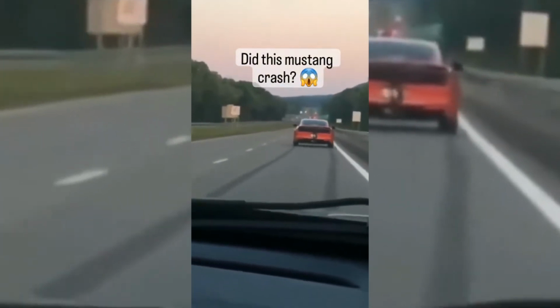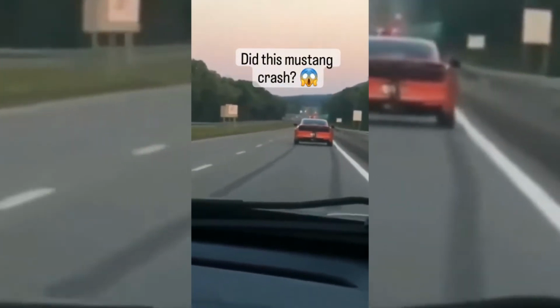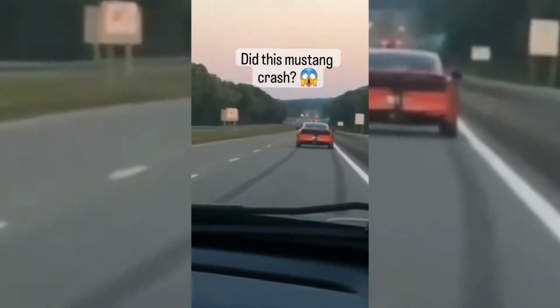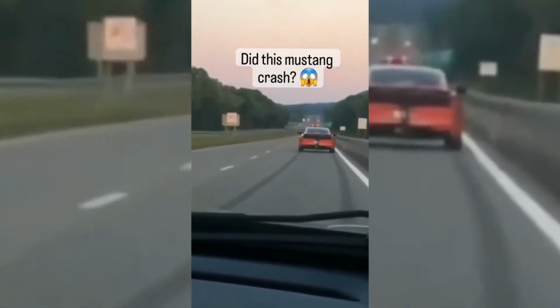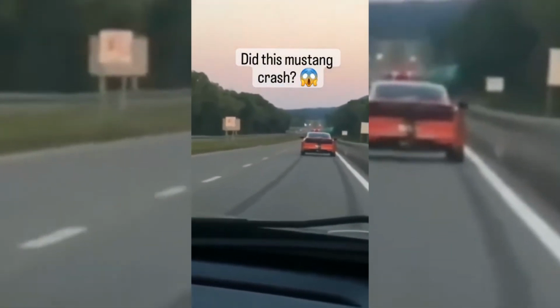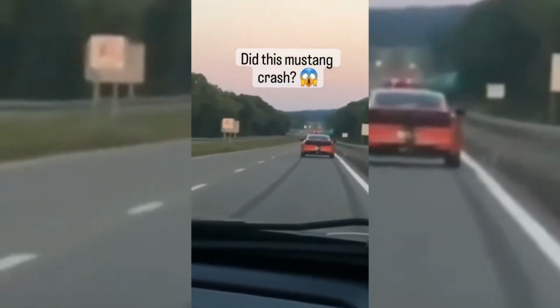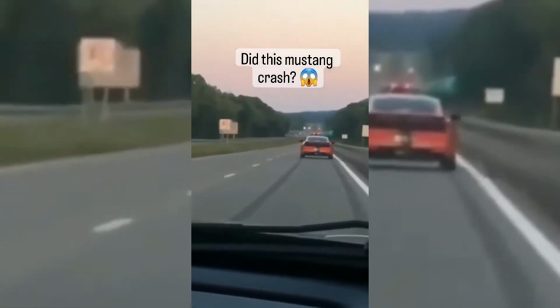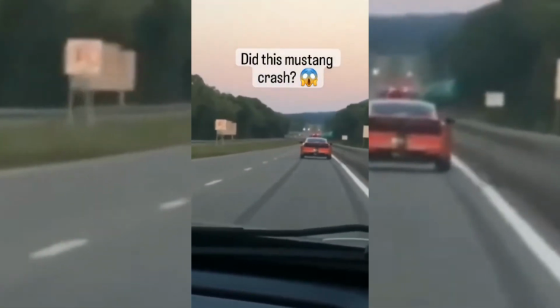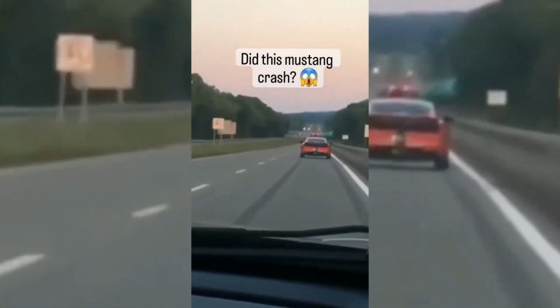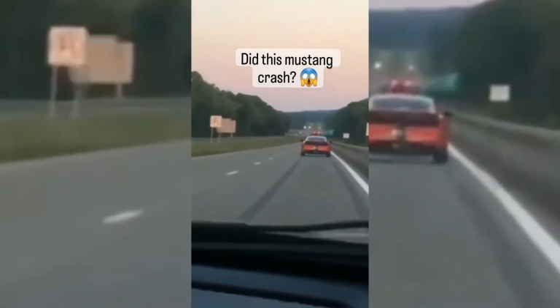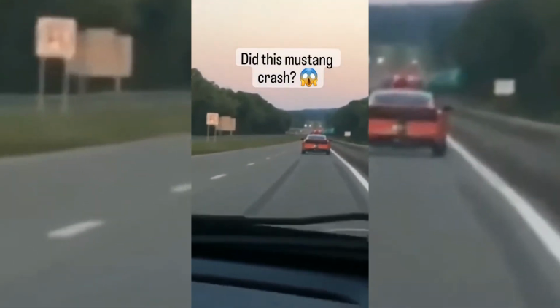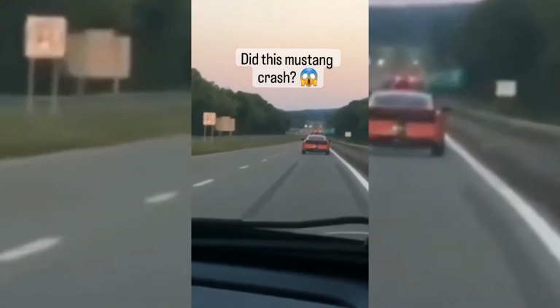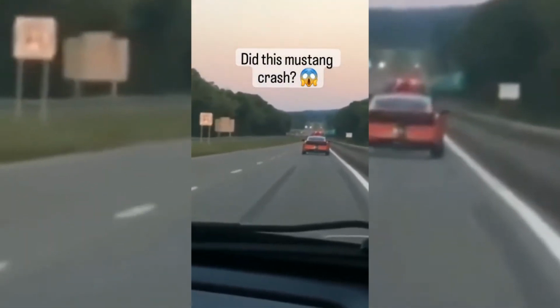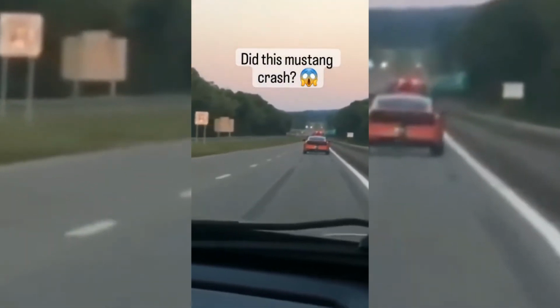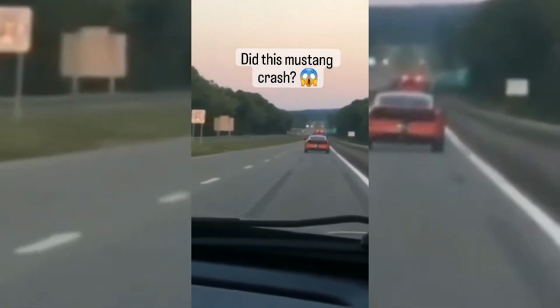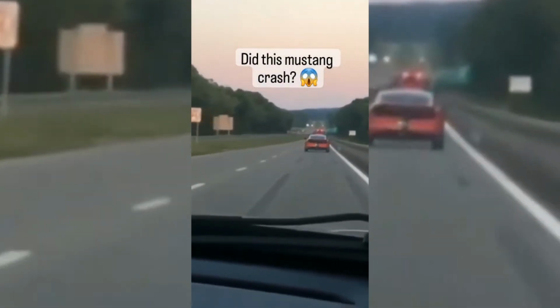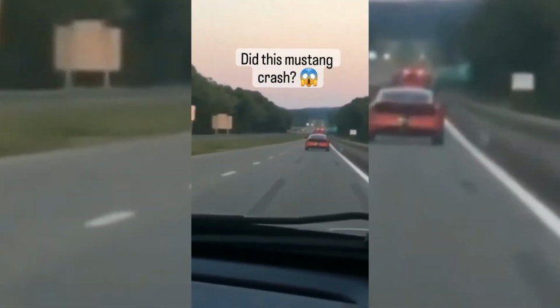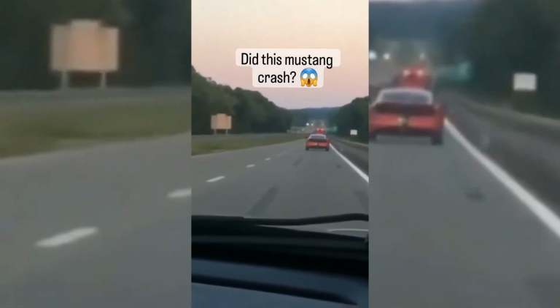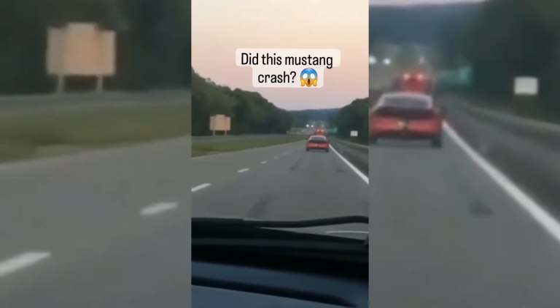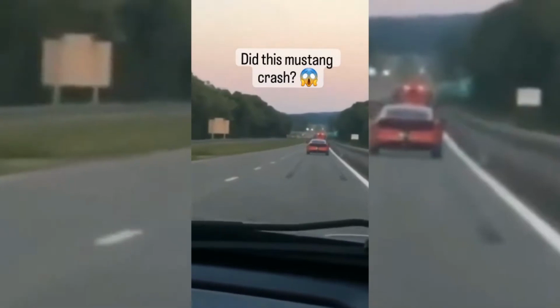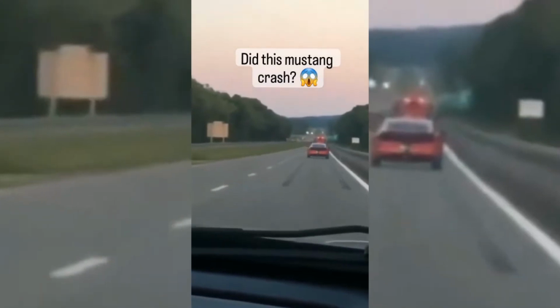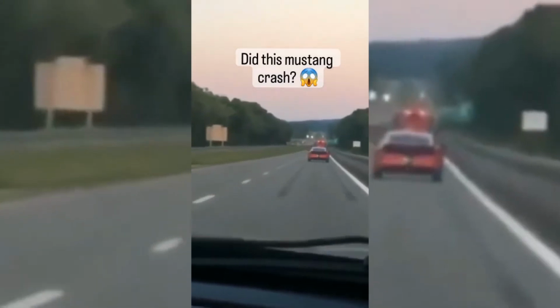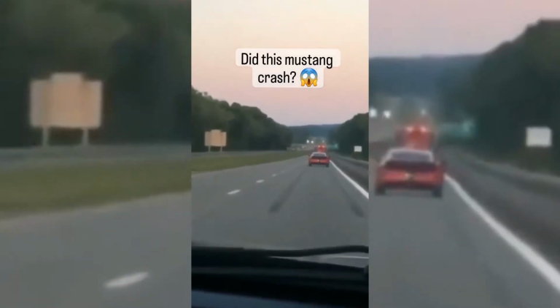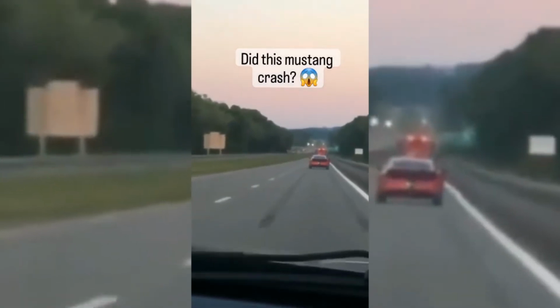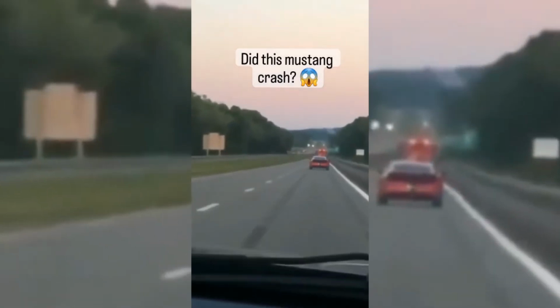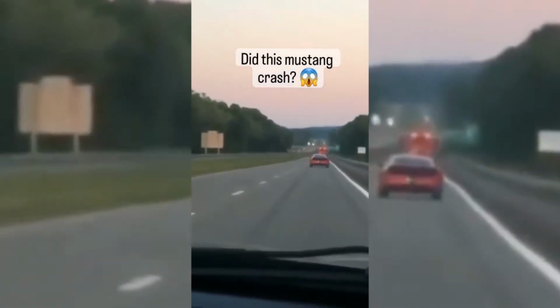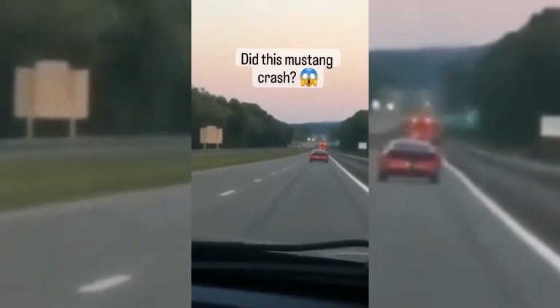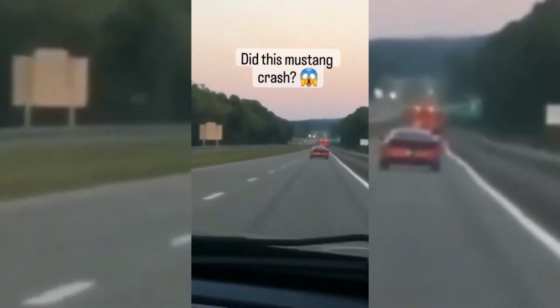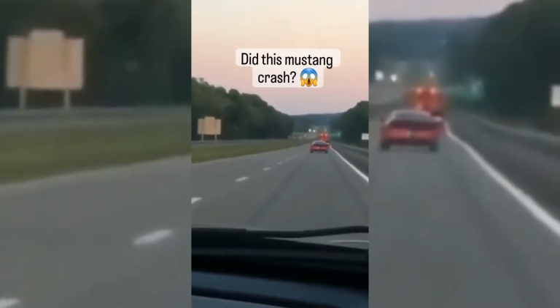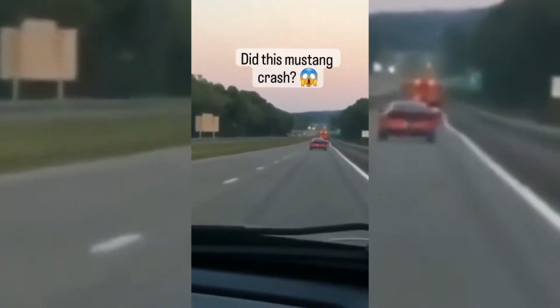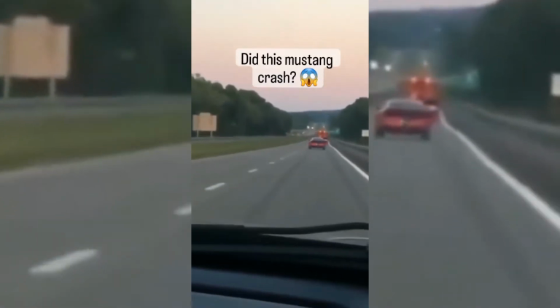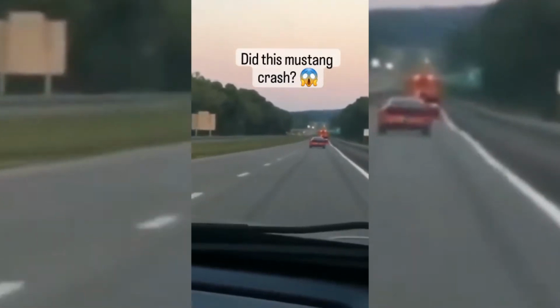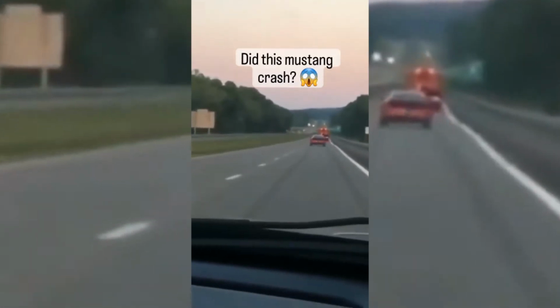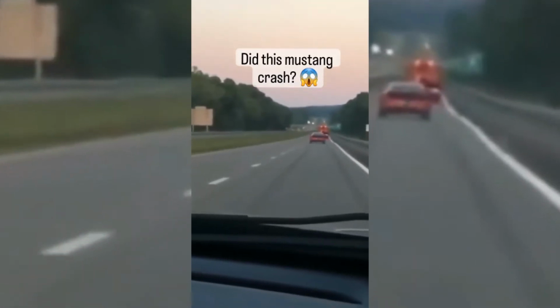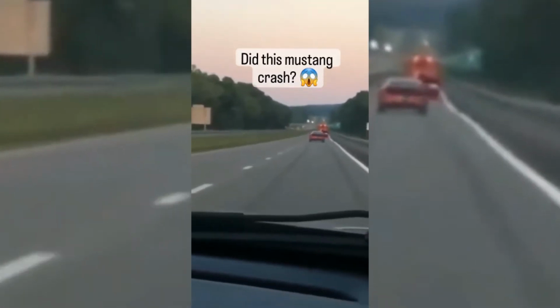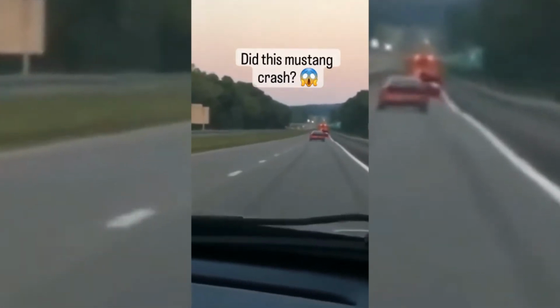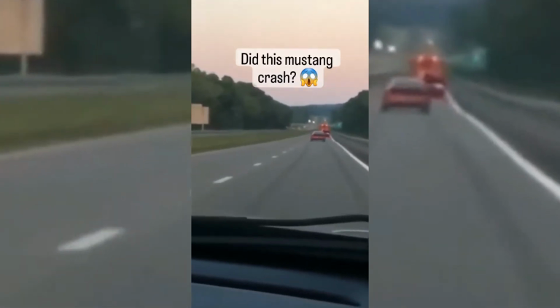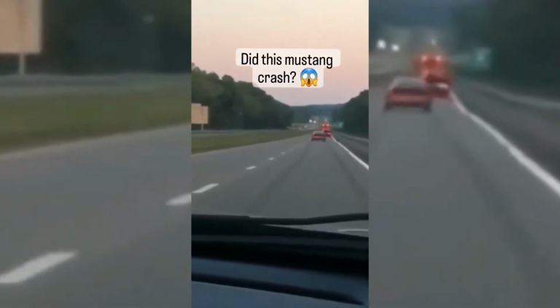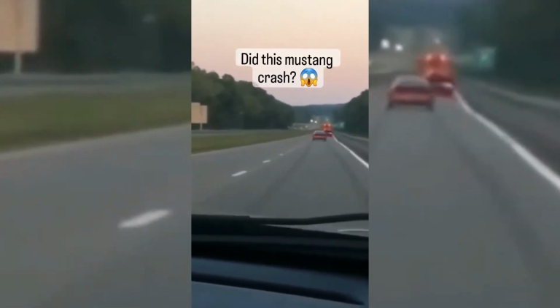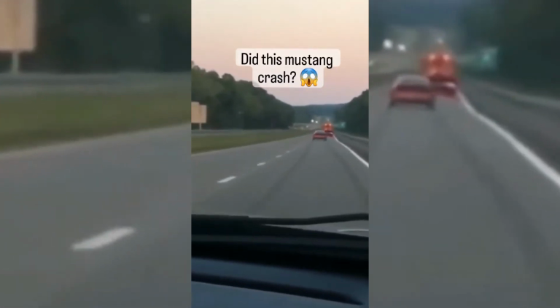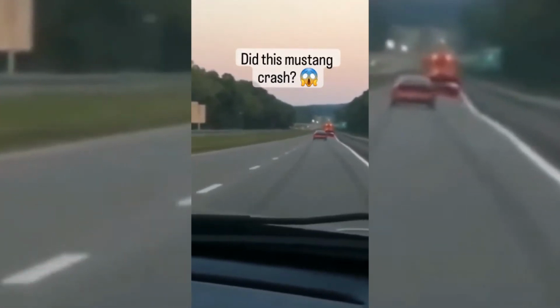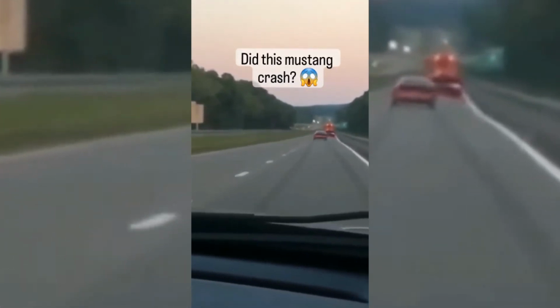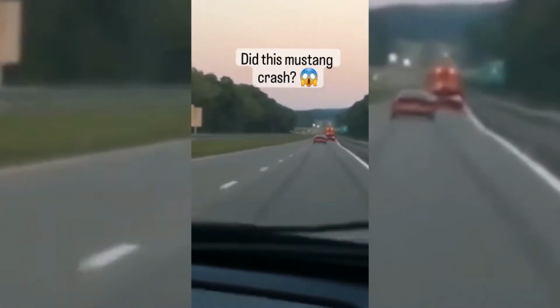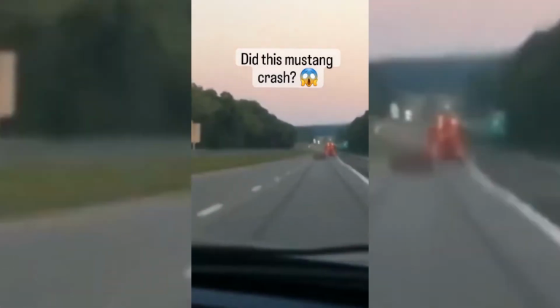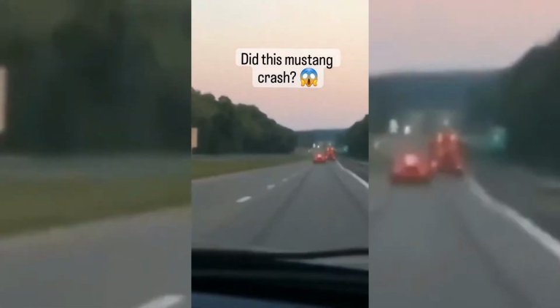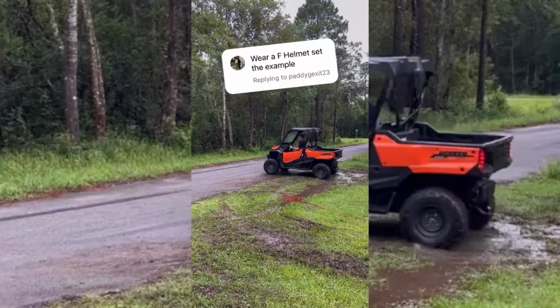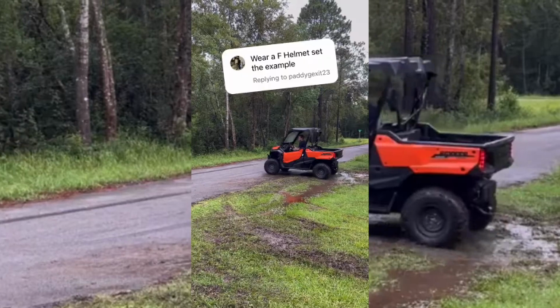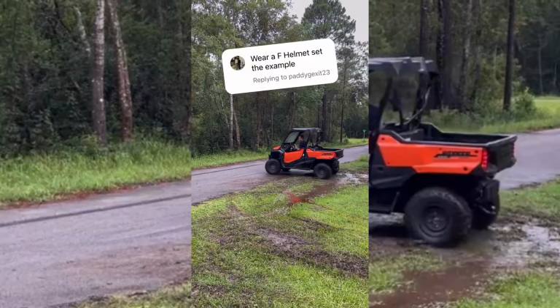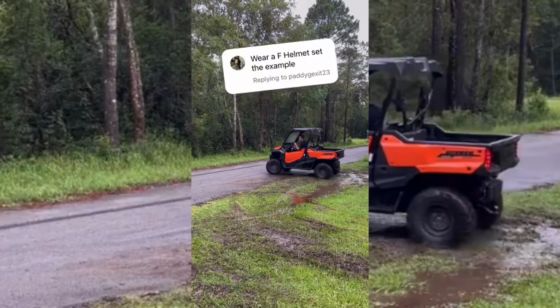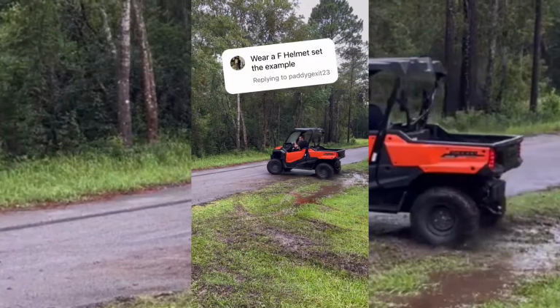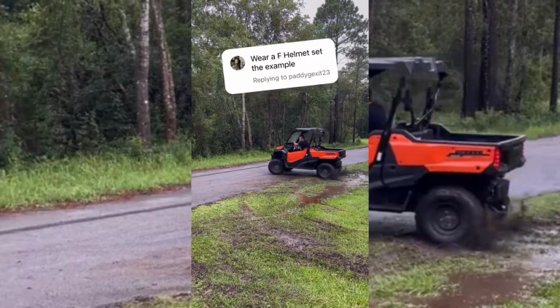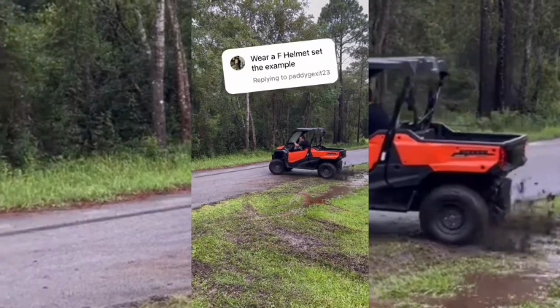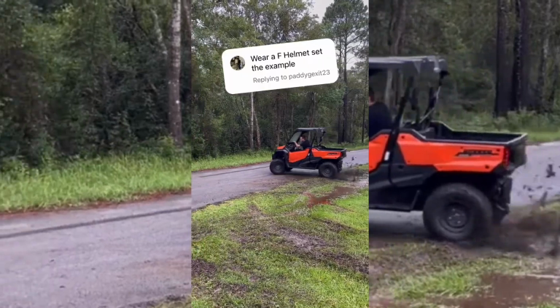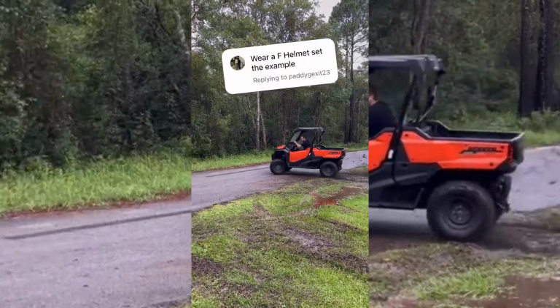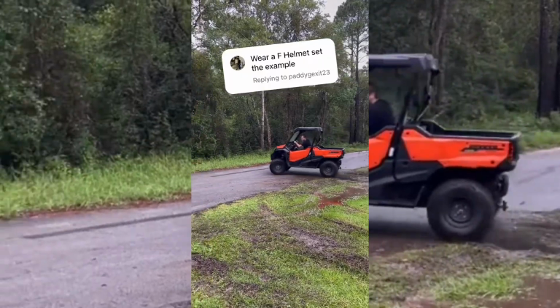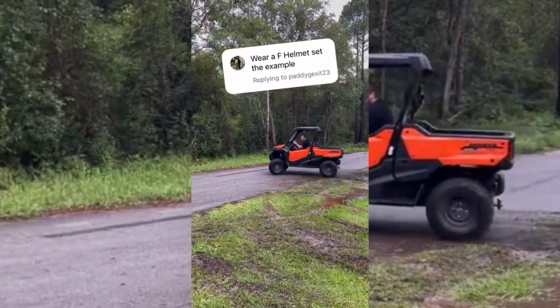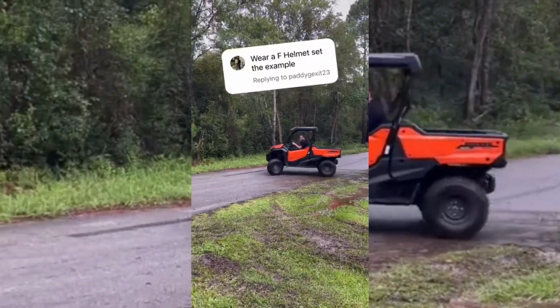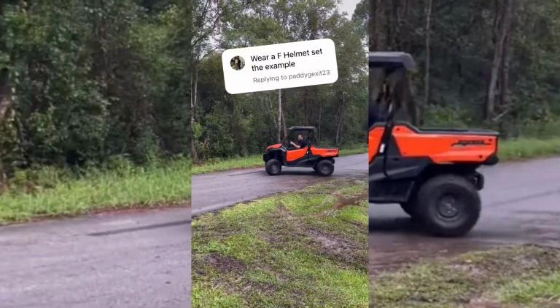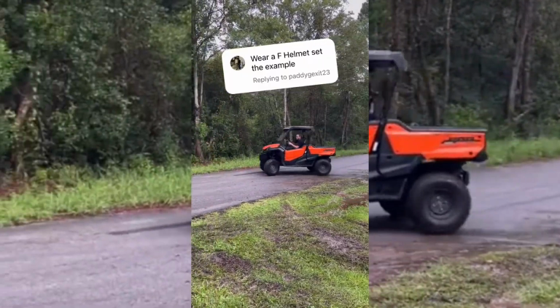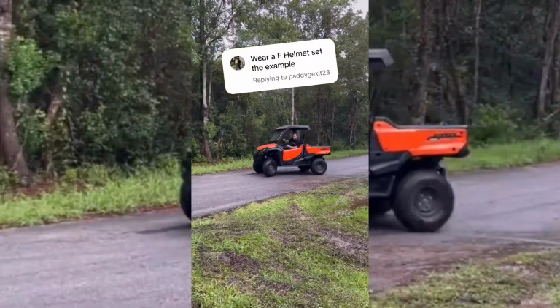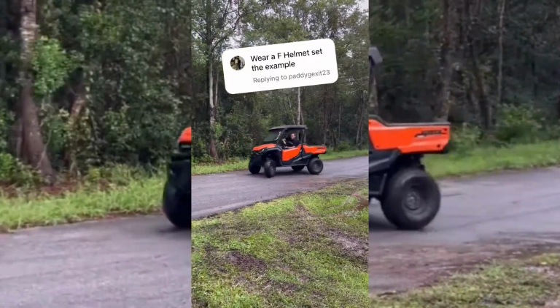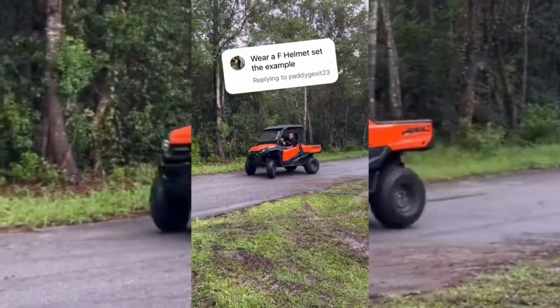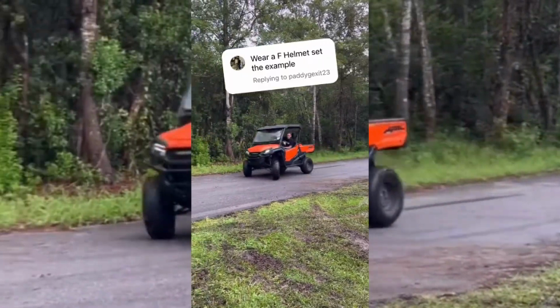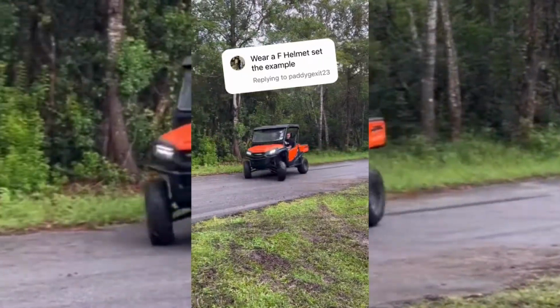Did this Mustang crash? I'm going to go with... probably not — they pull a parachute.